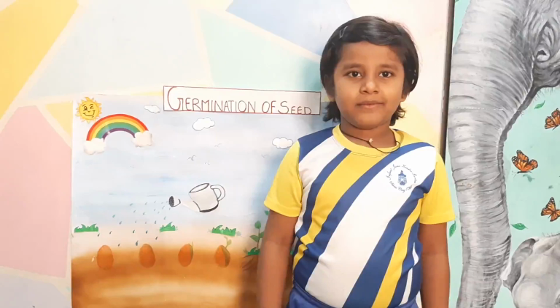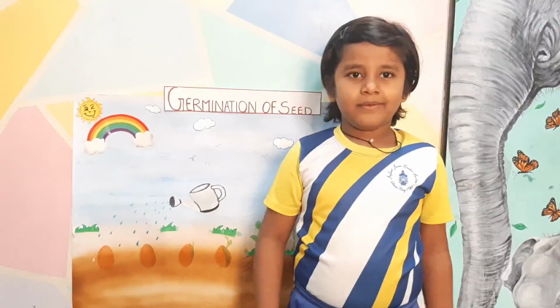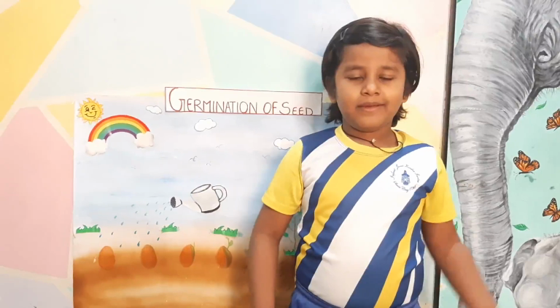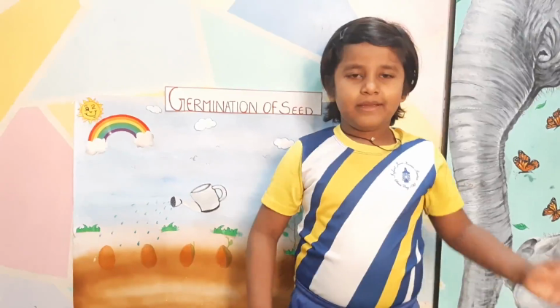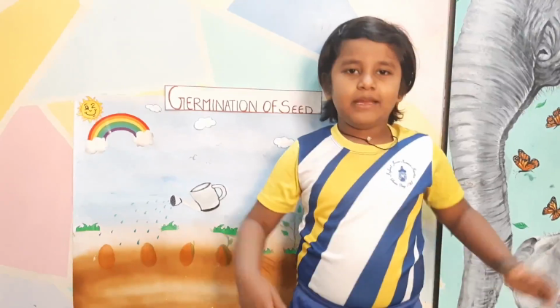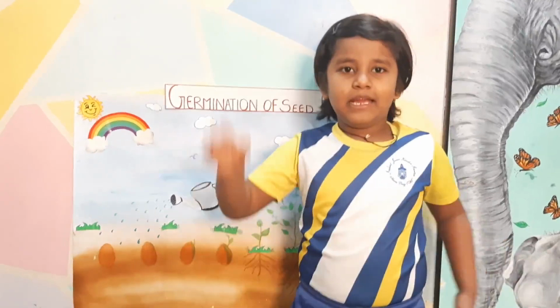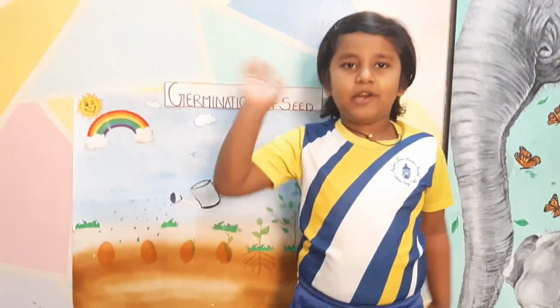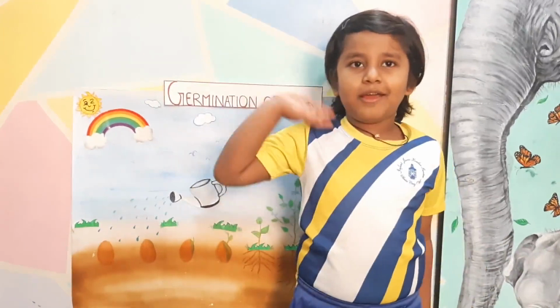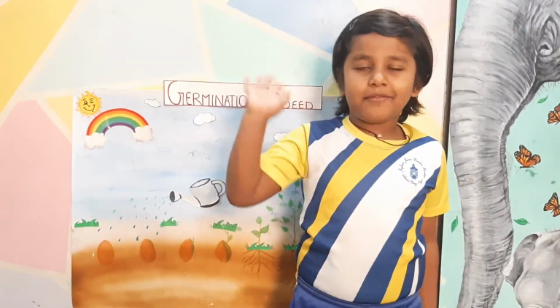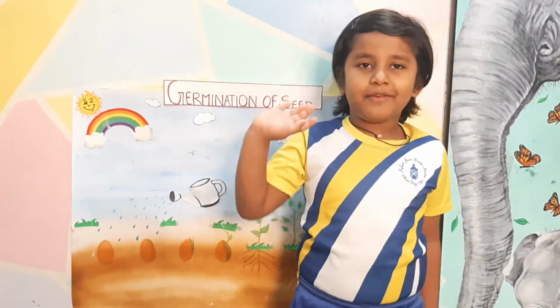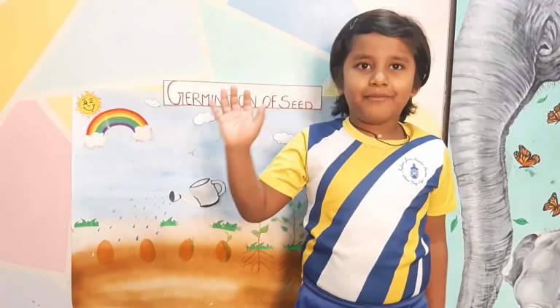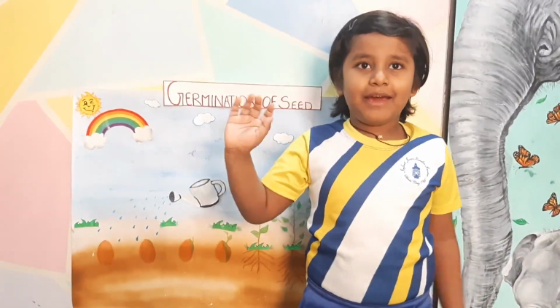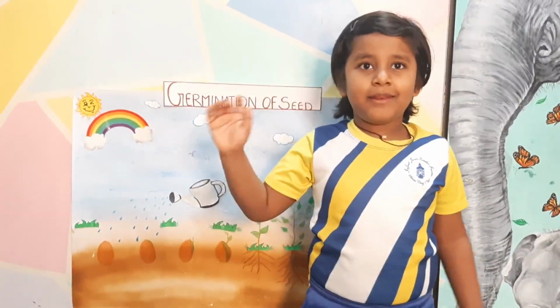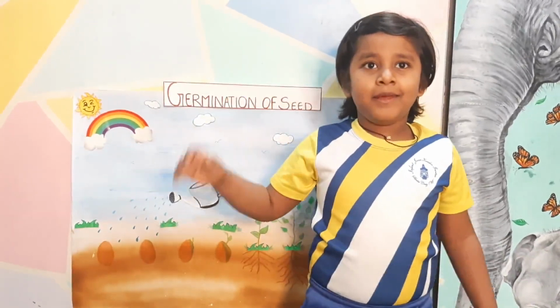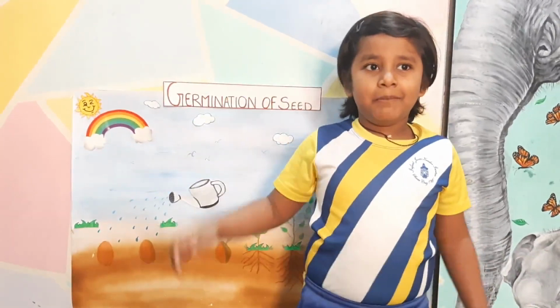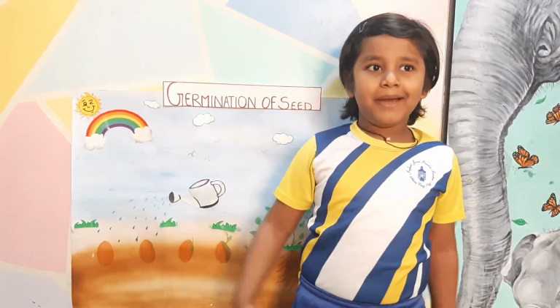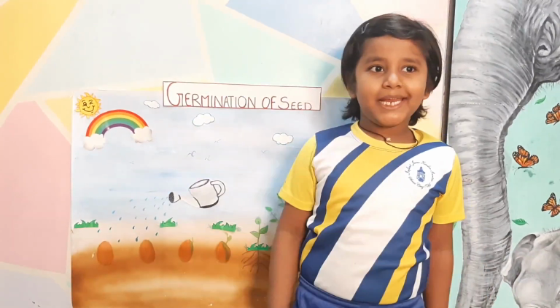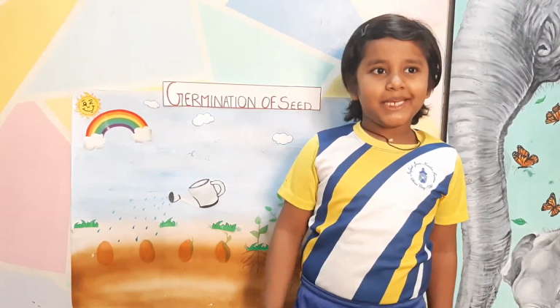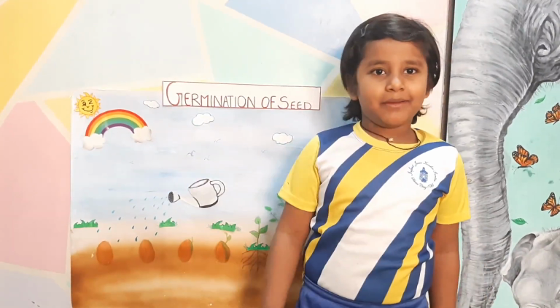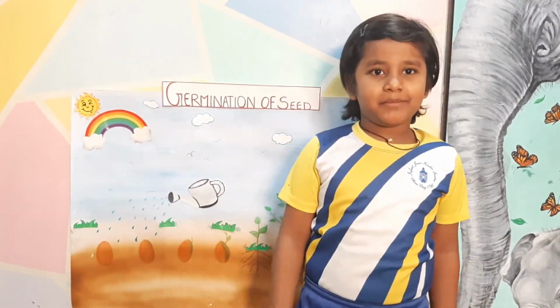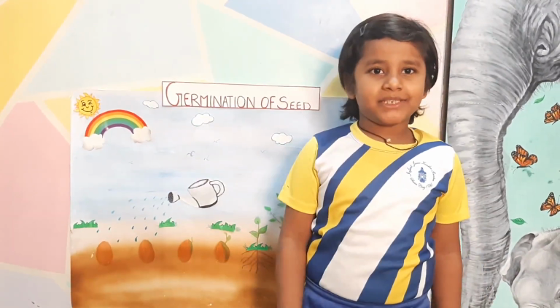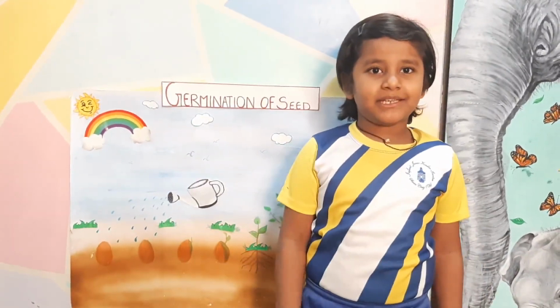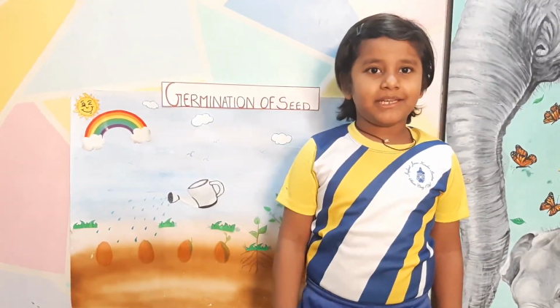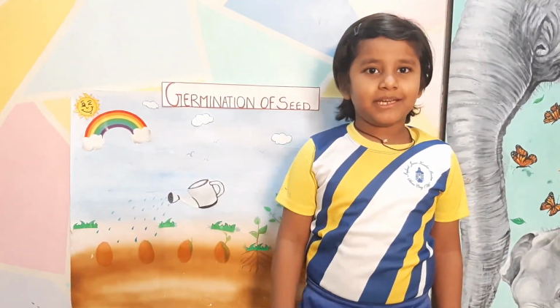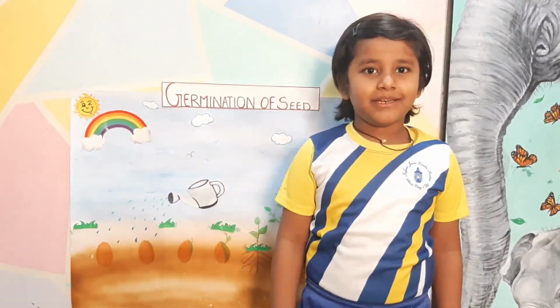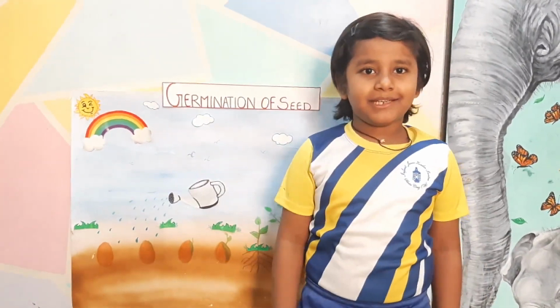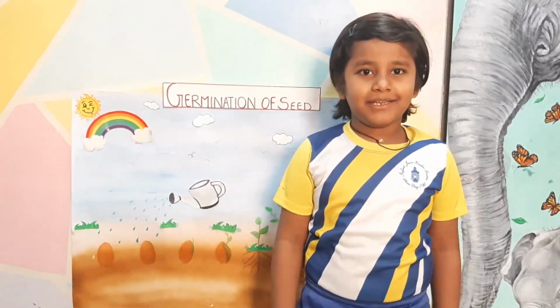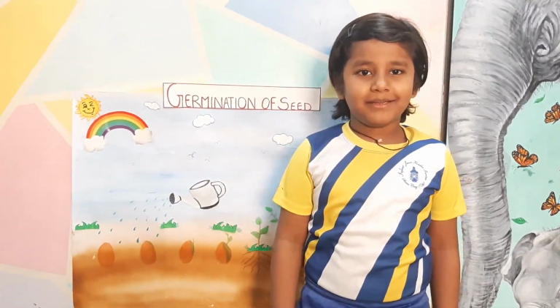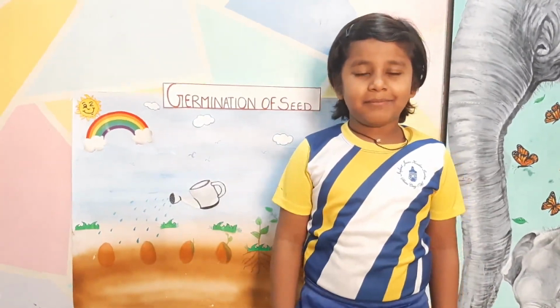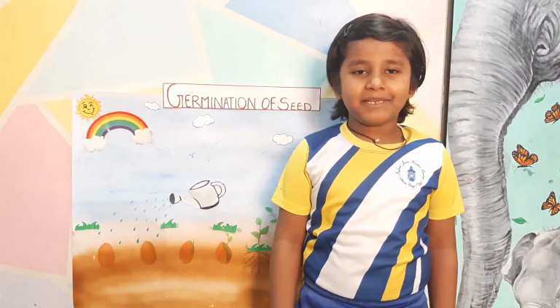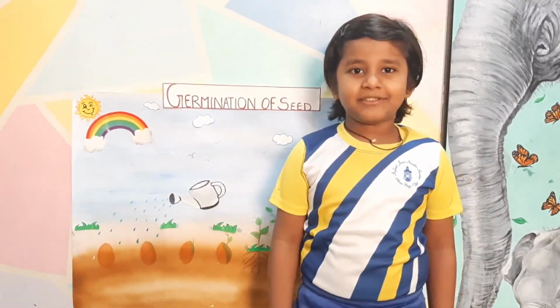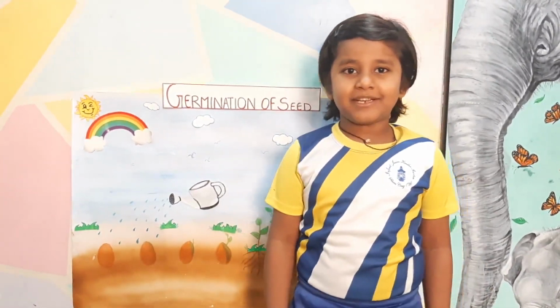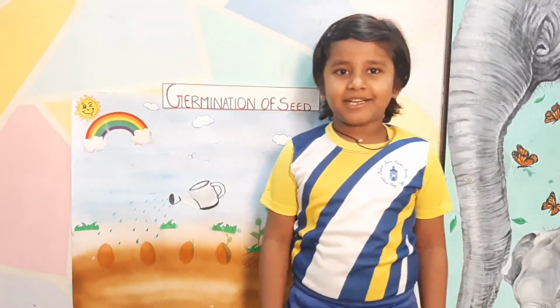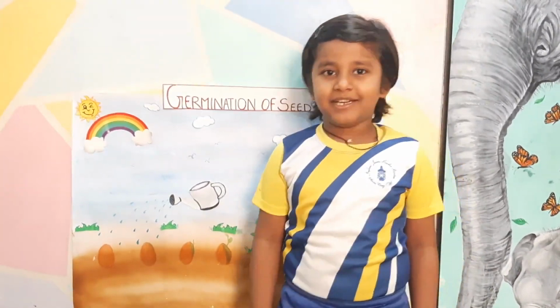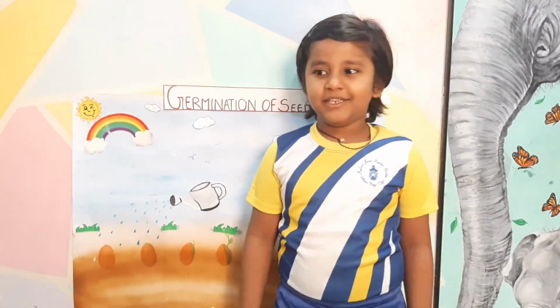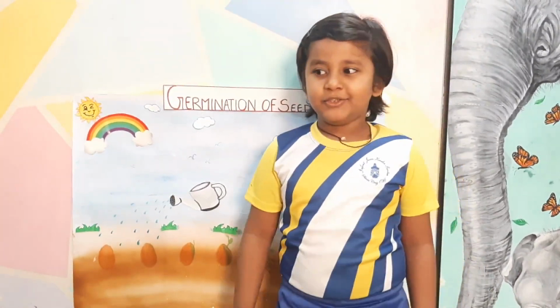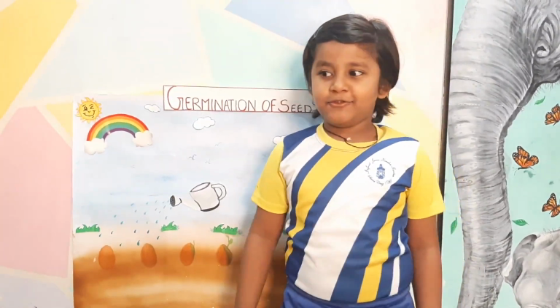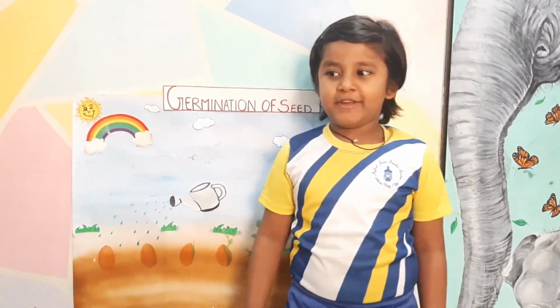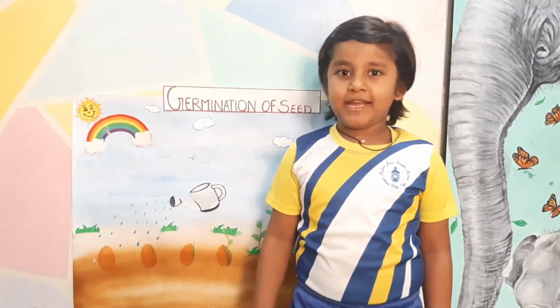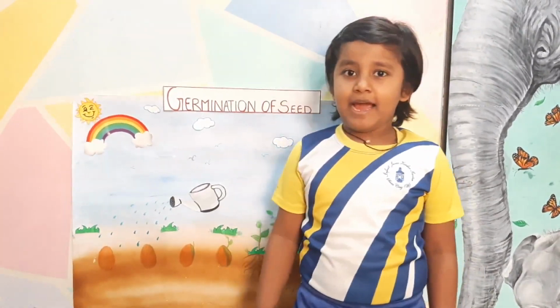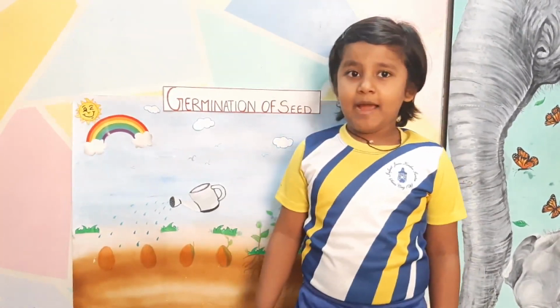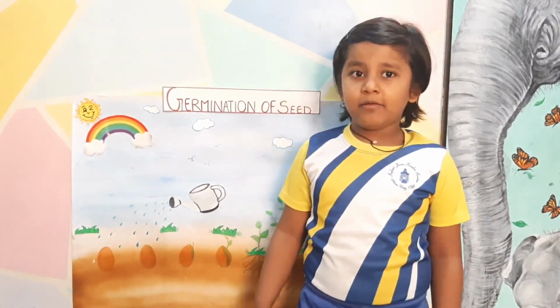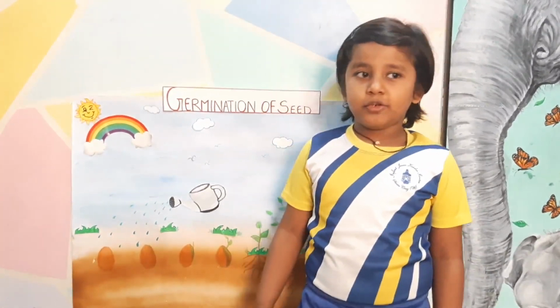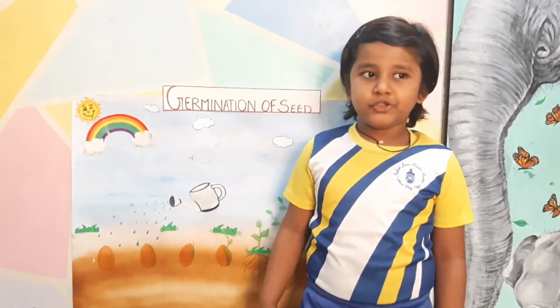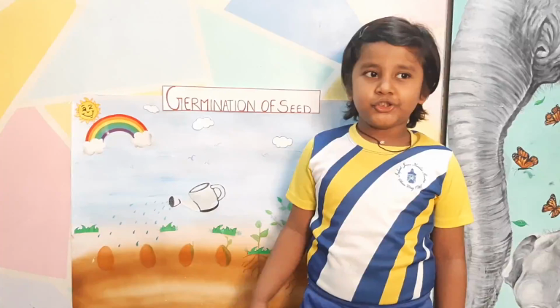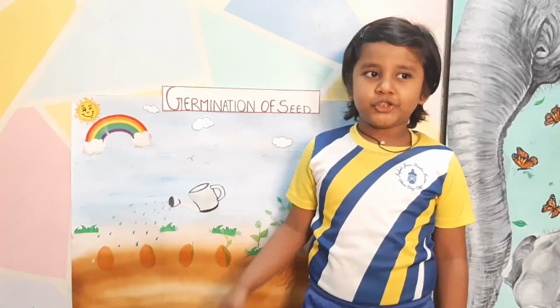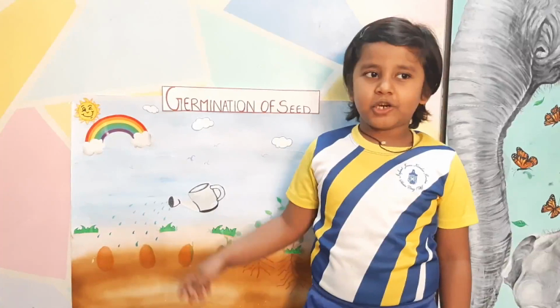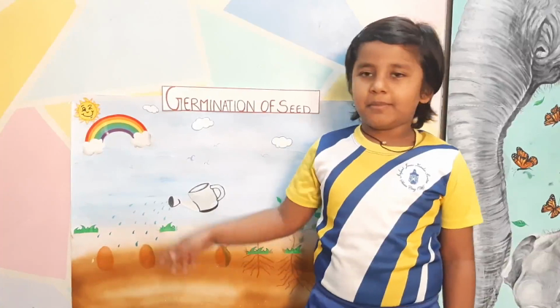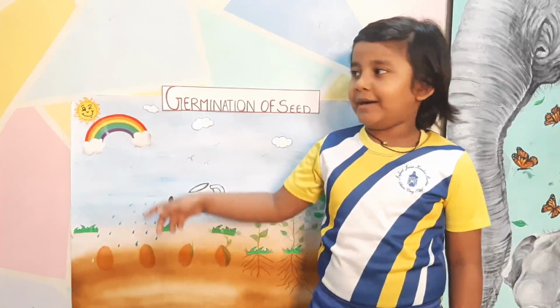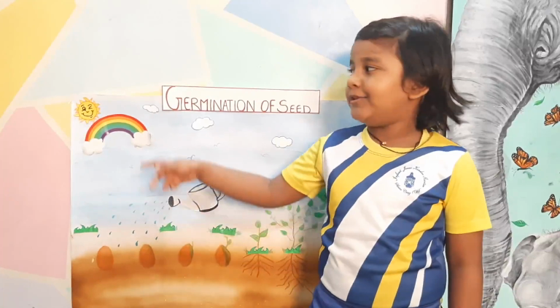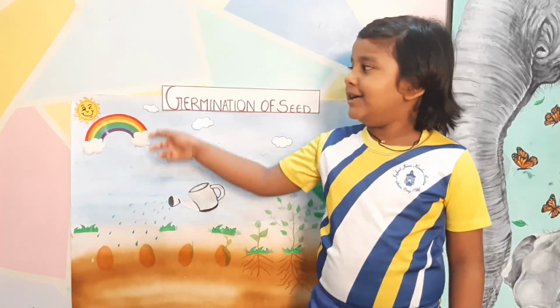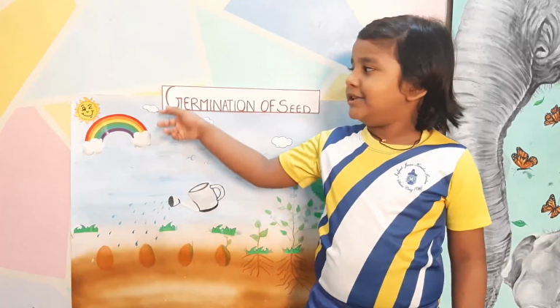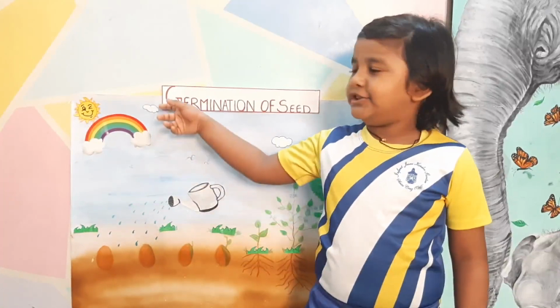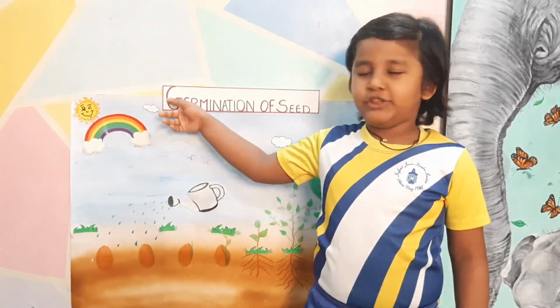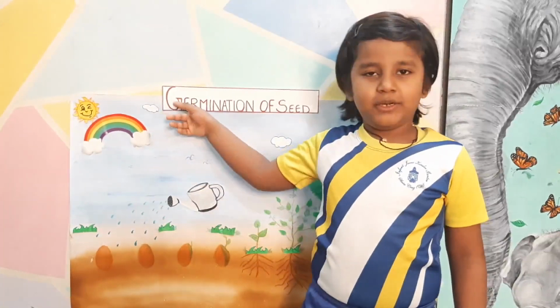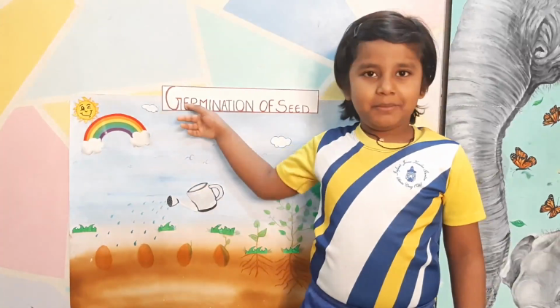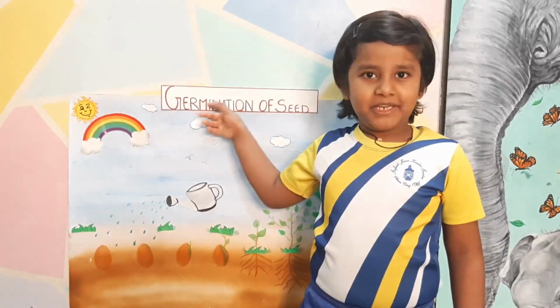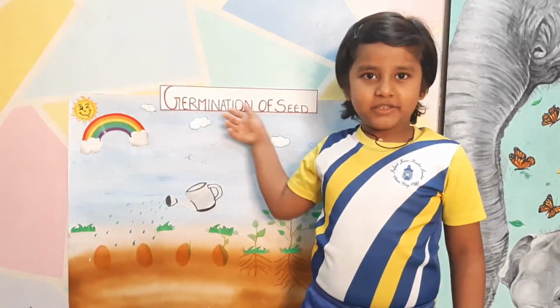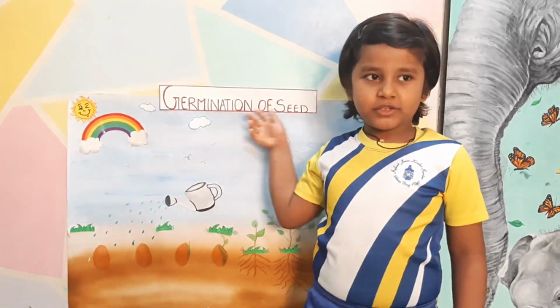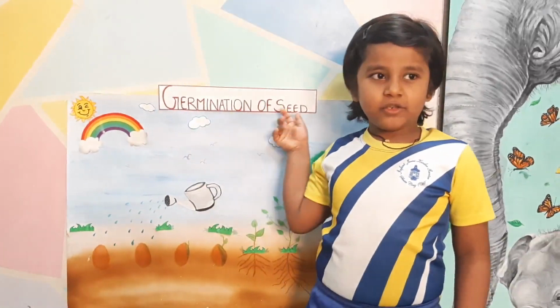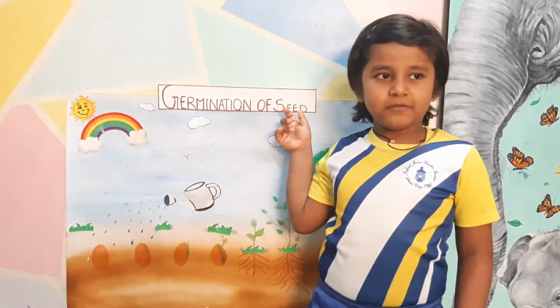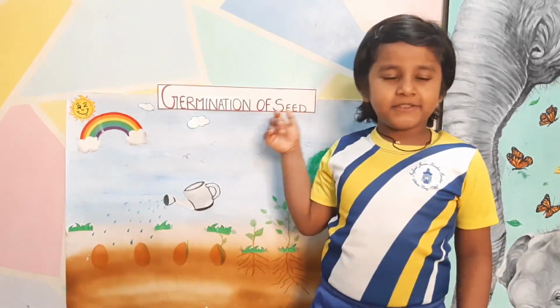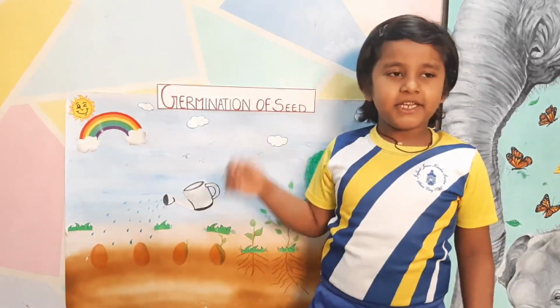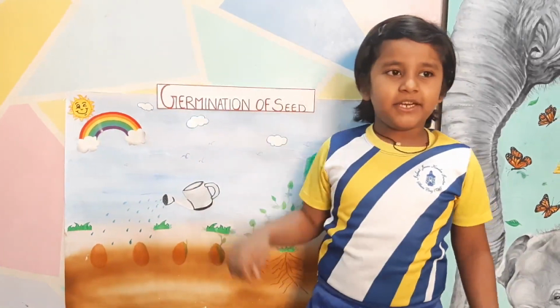Hello everyone, my name is Keegan Mandarita. Today I am going to talk about germination of seed.